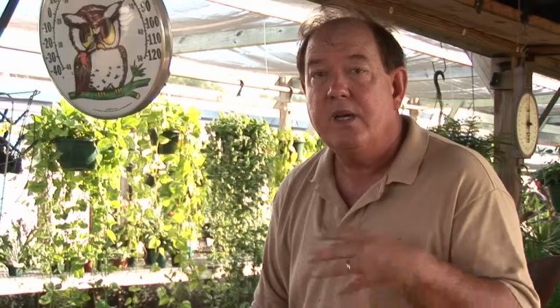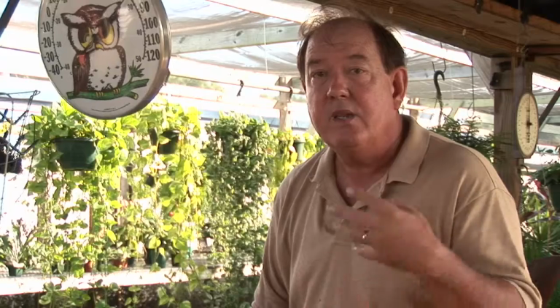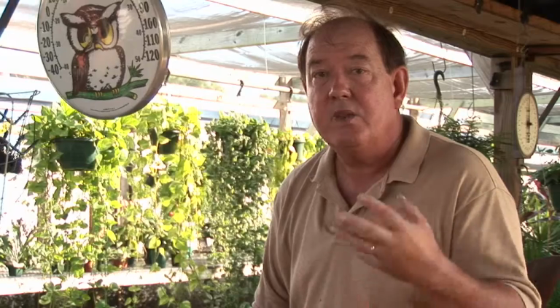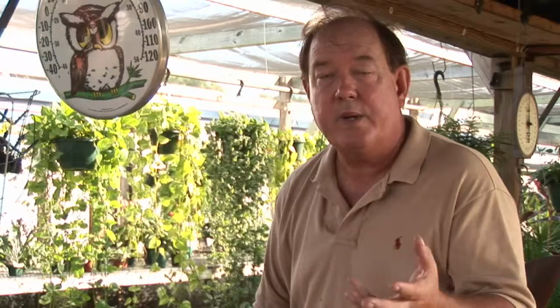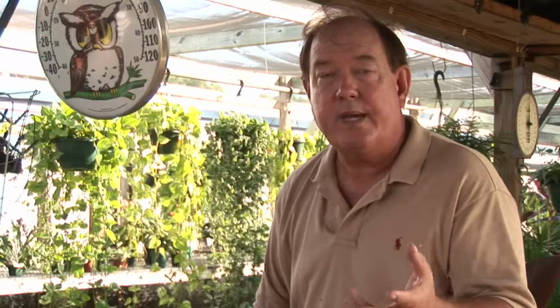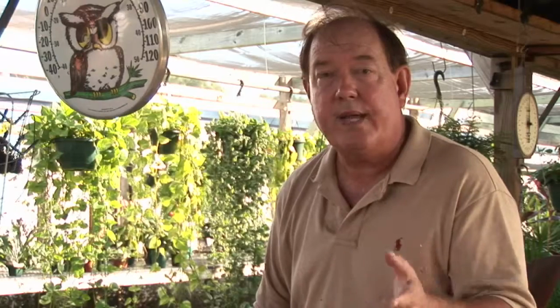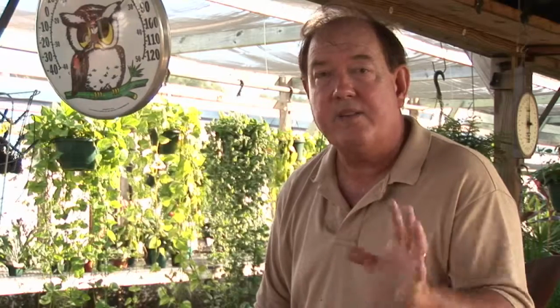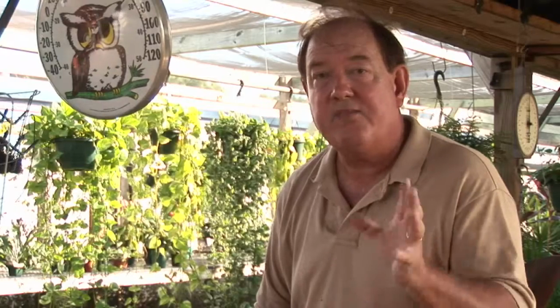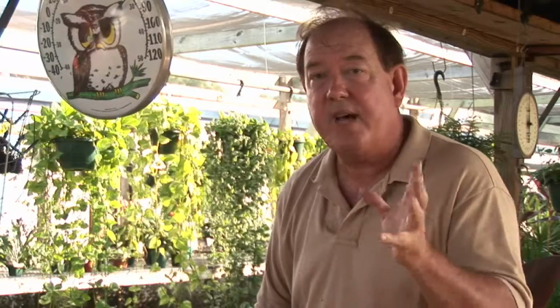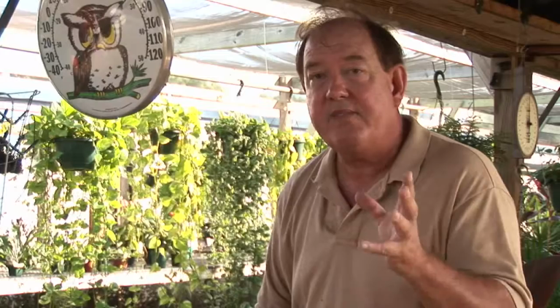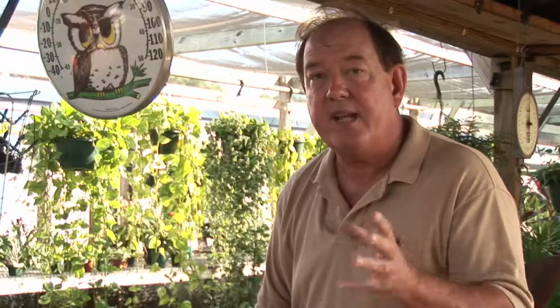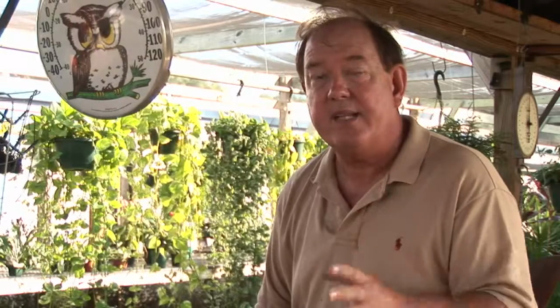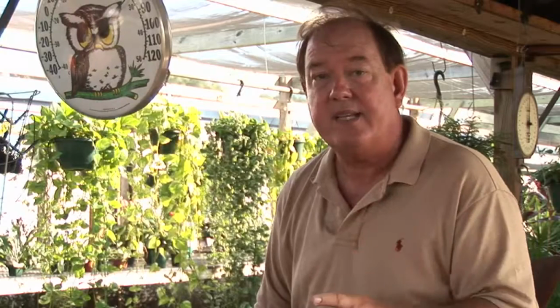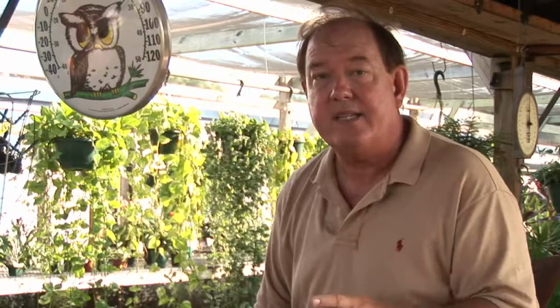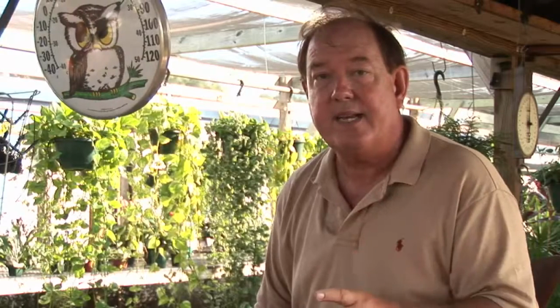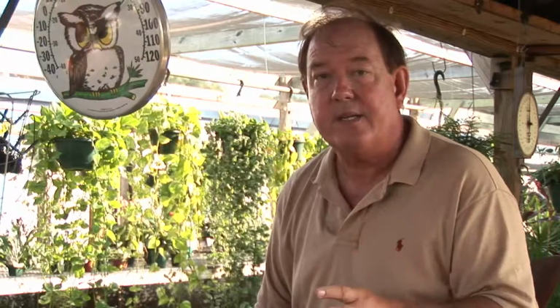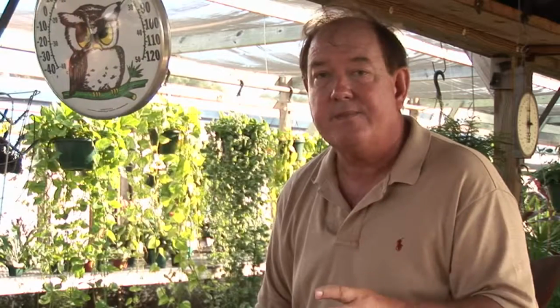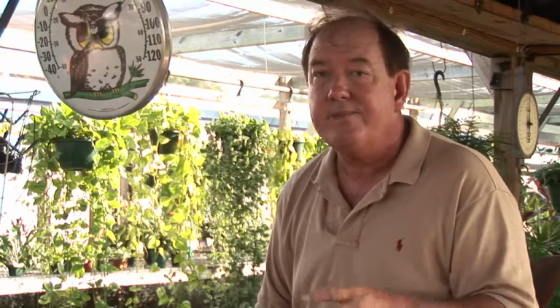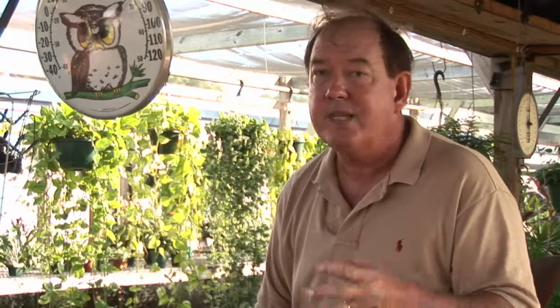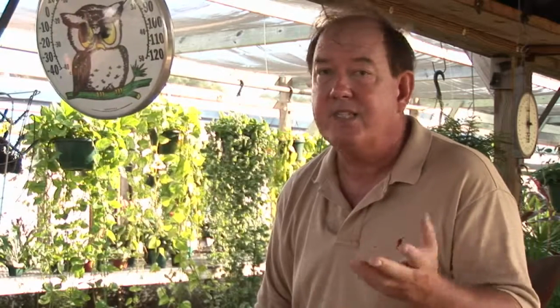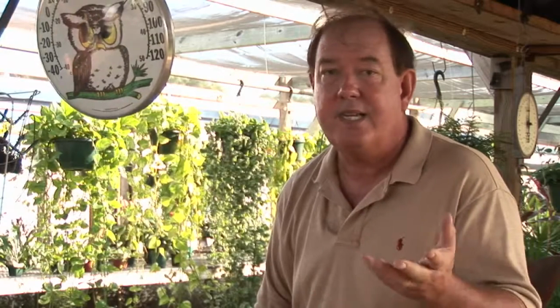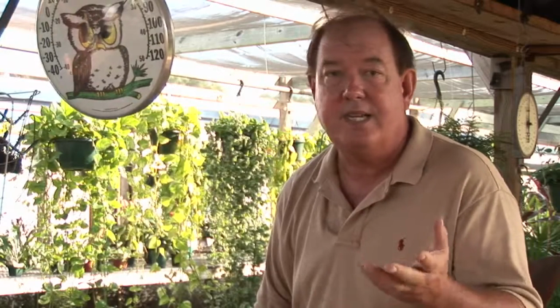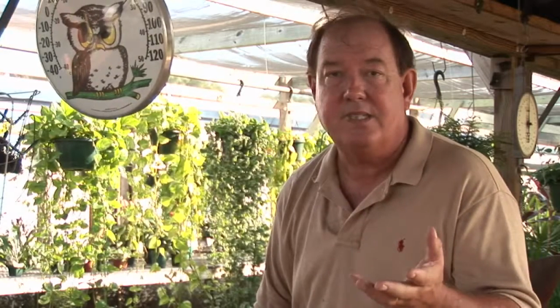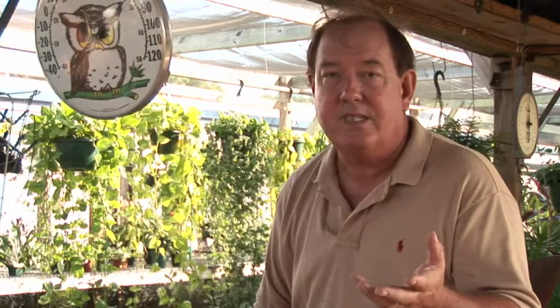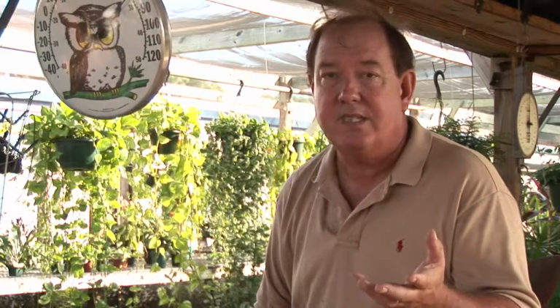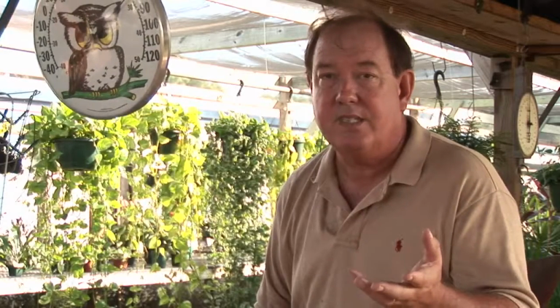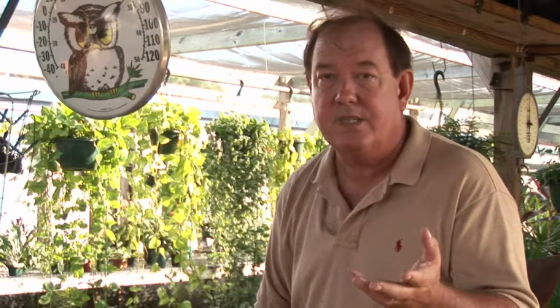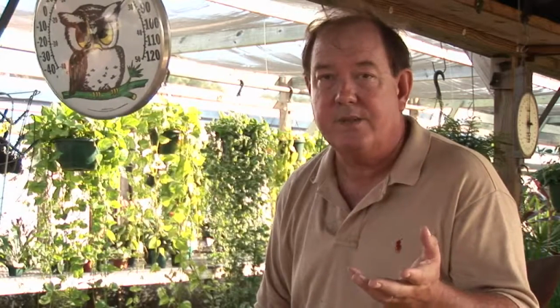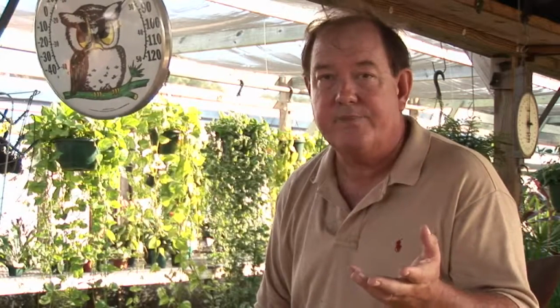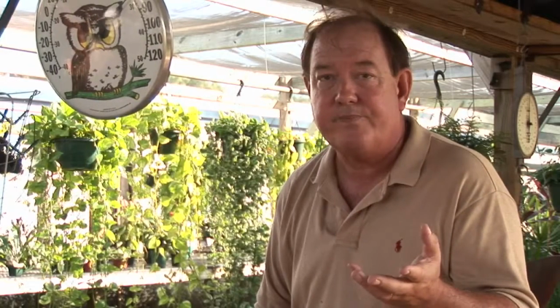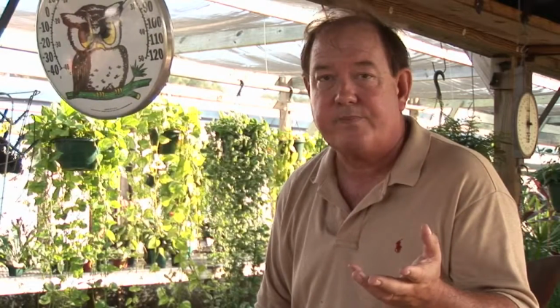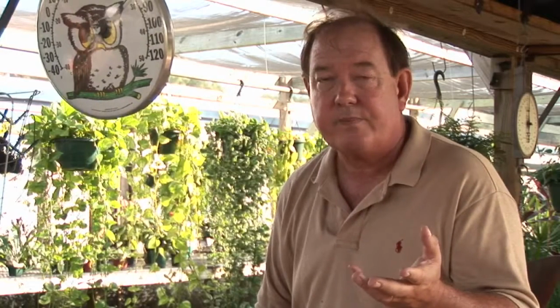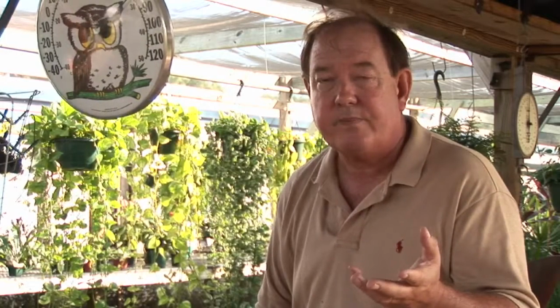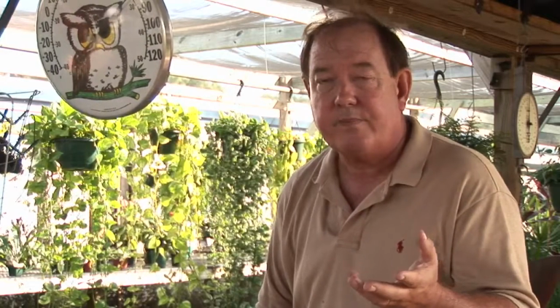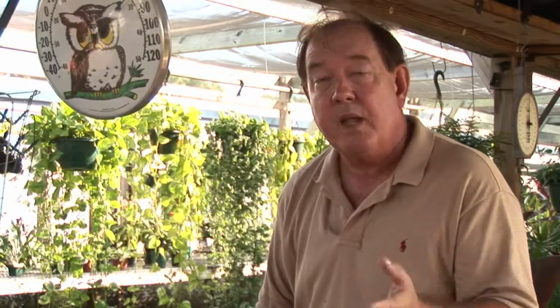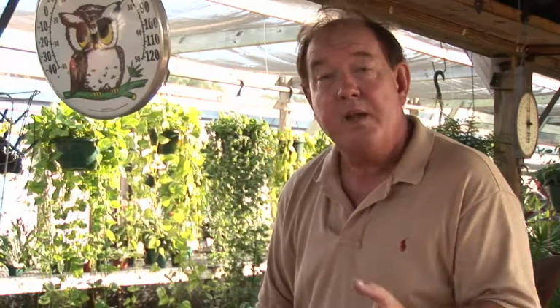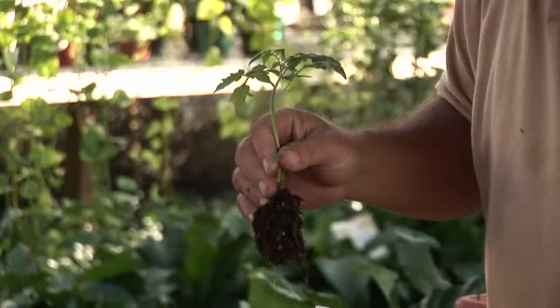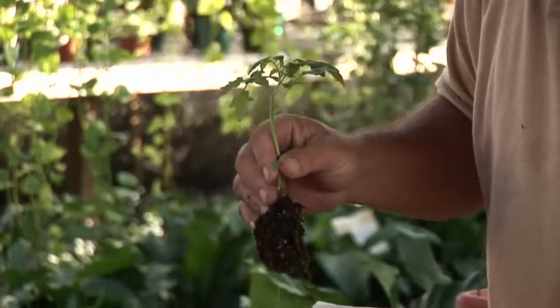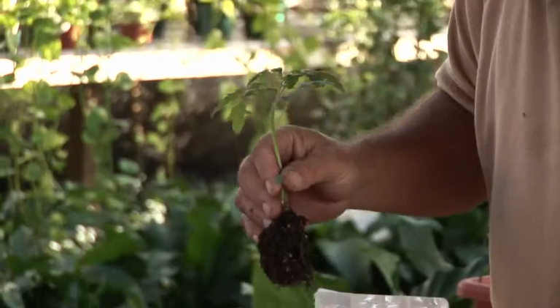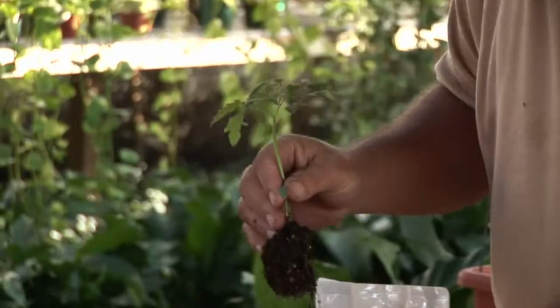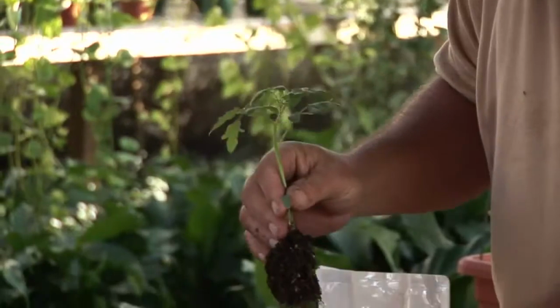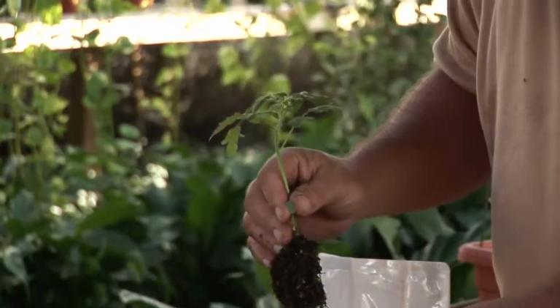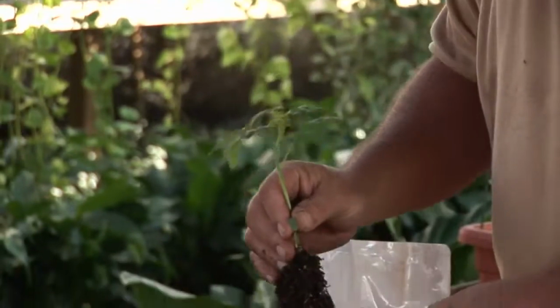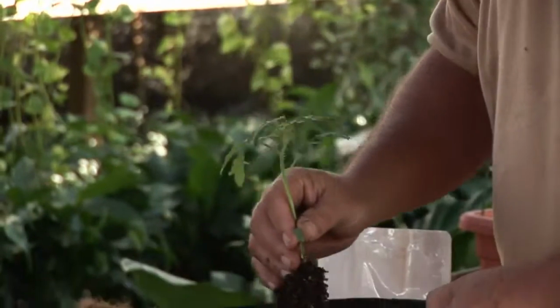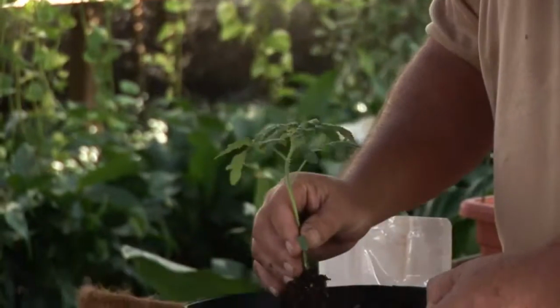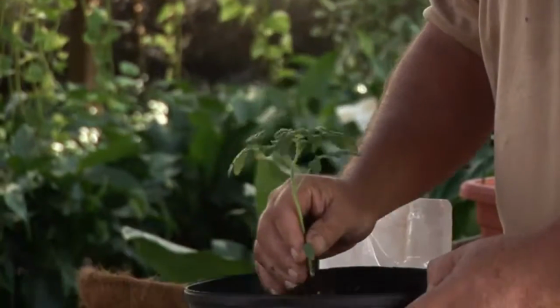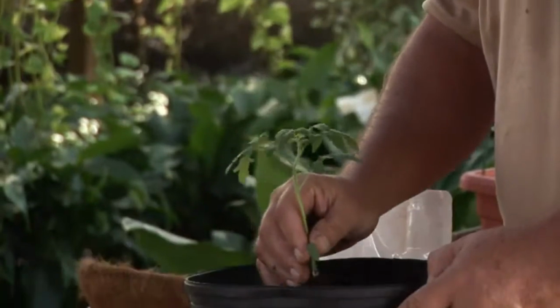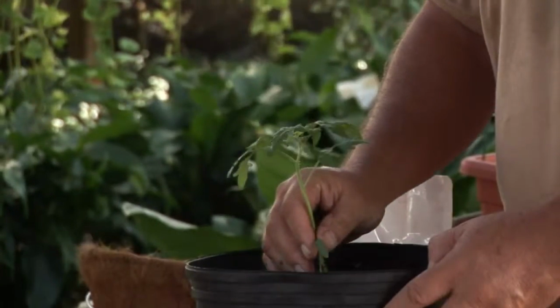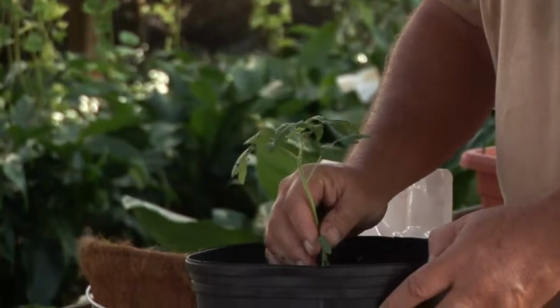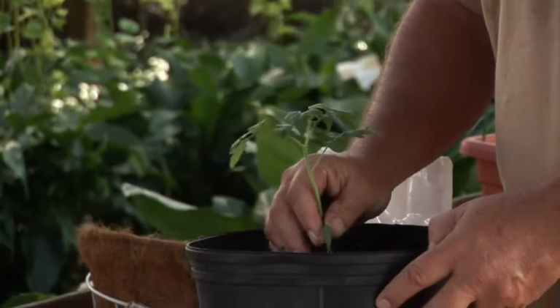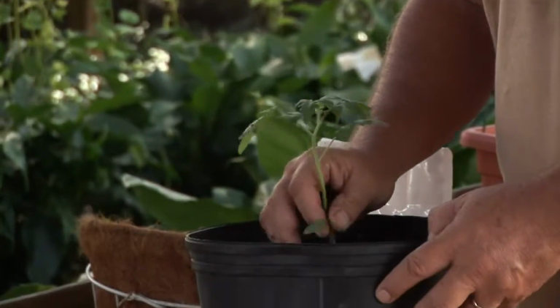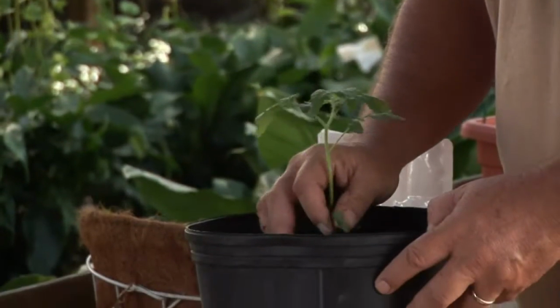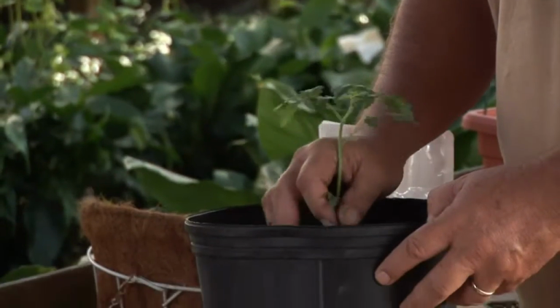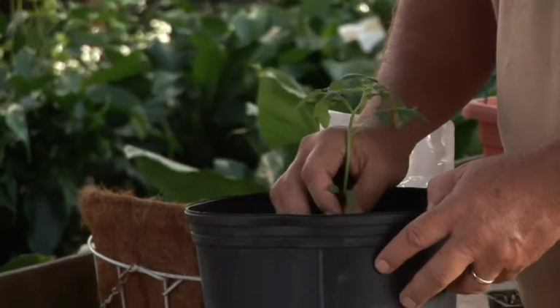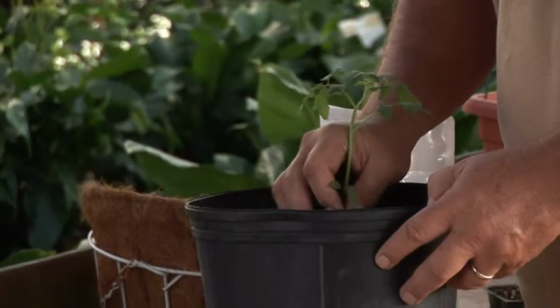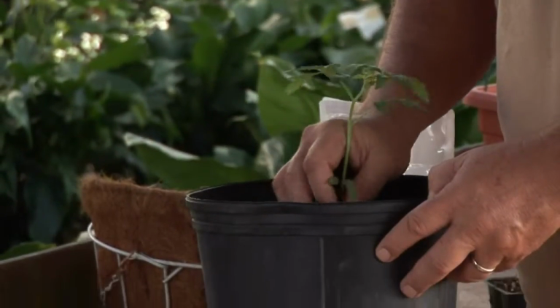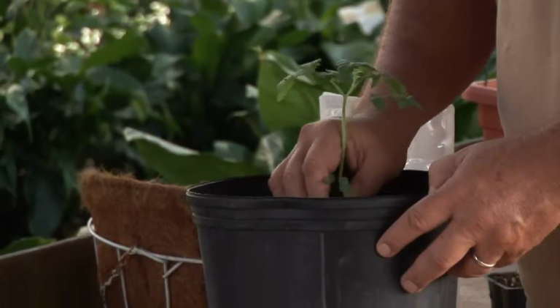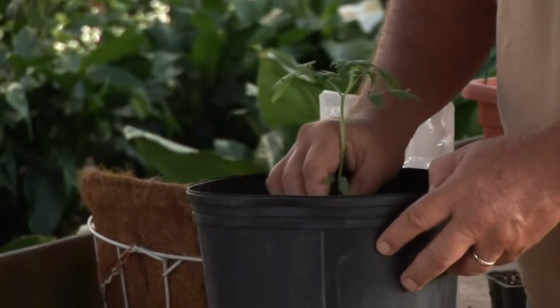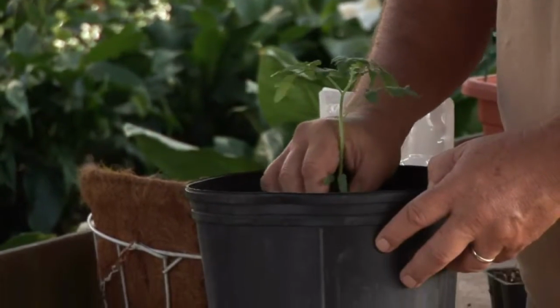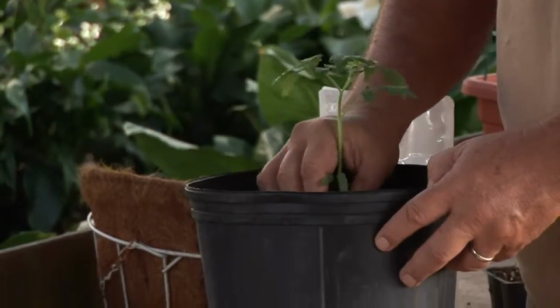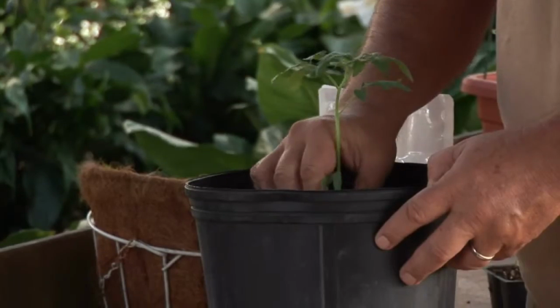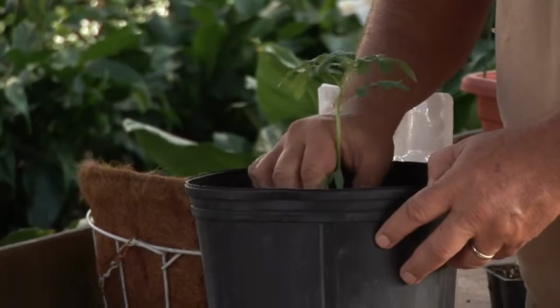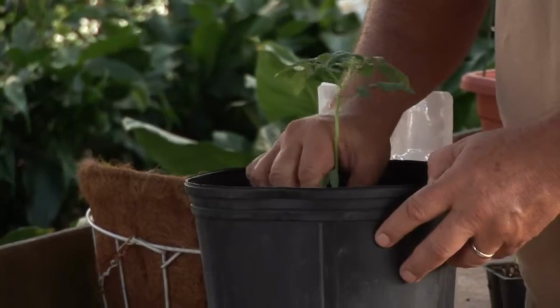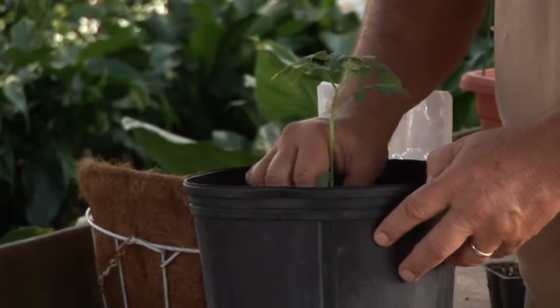Three-gallon, five-gallon container — it's easy to do. For AskMrGreenThumb.com, I'm Stan DeFreitas.